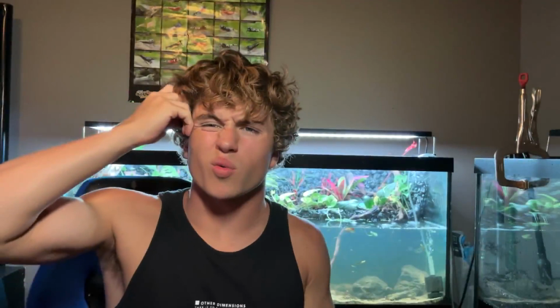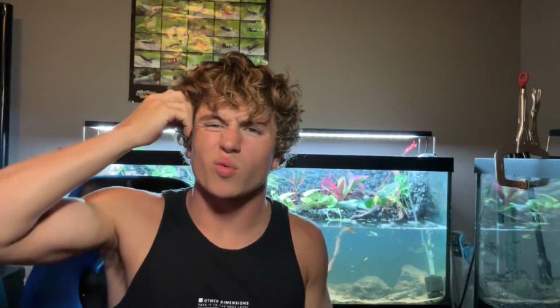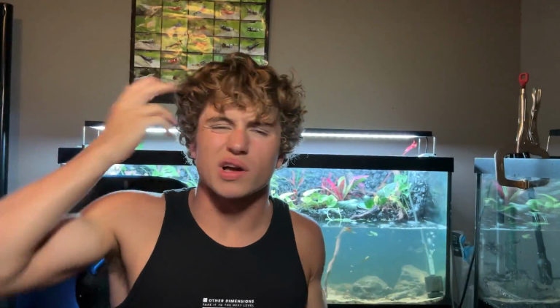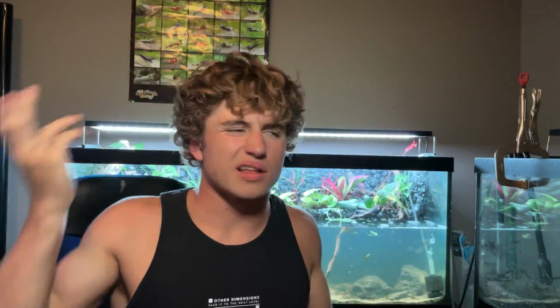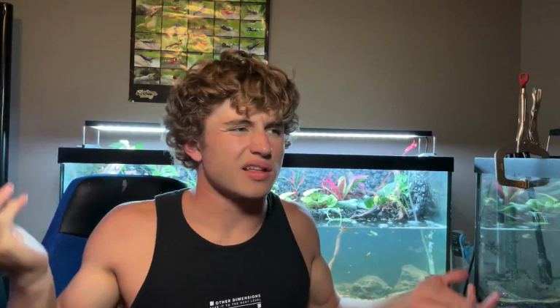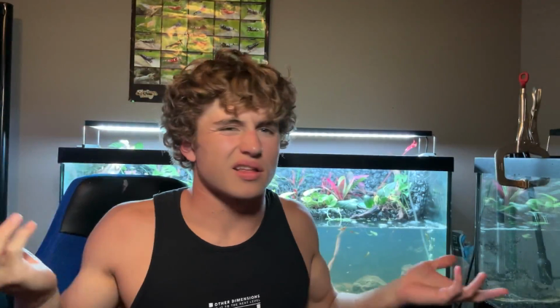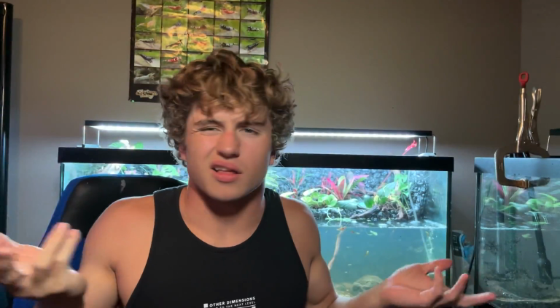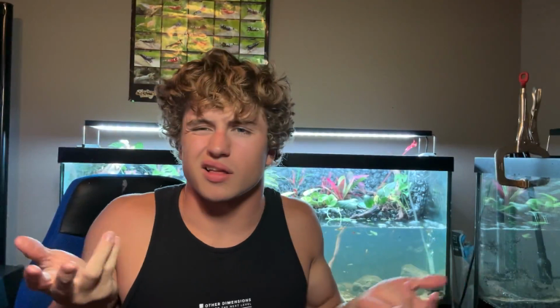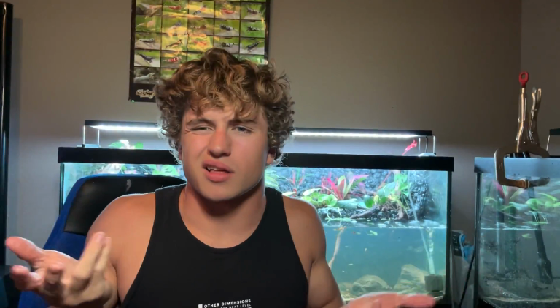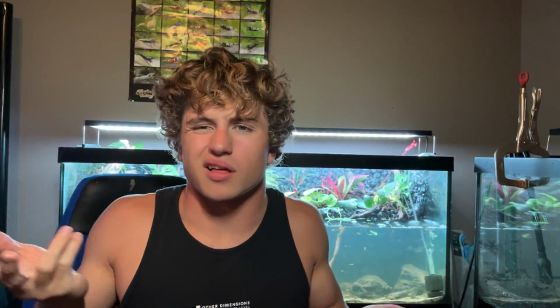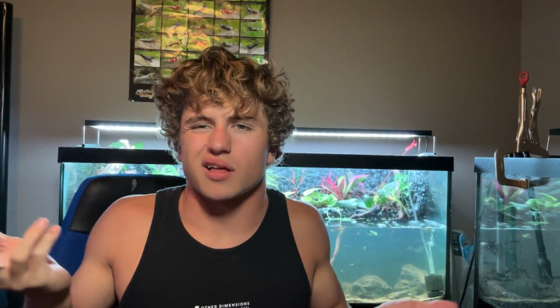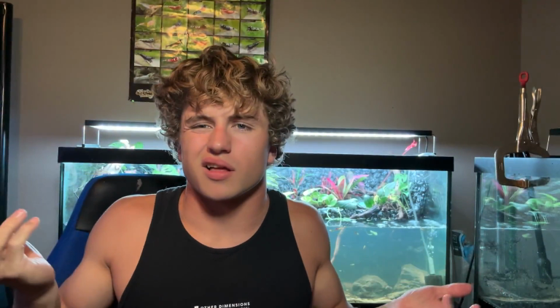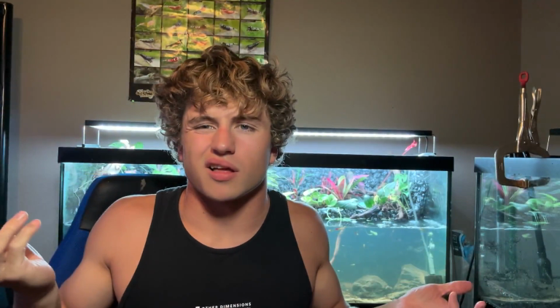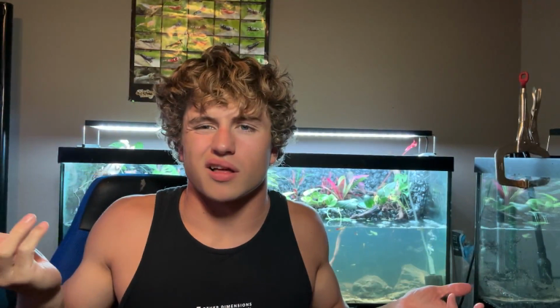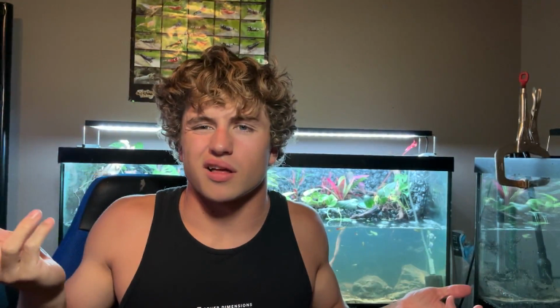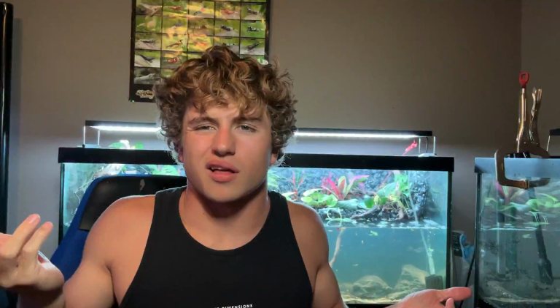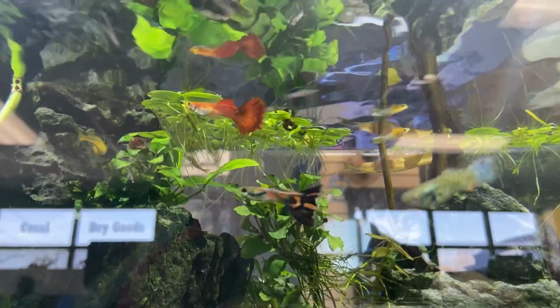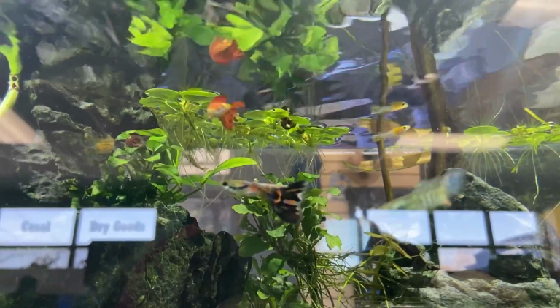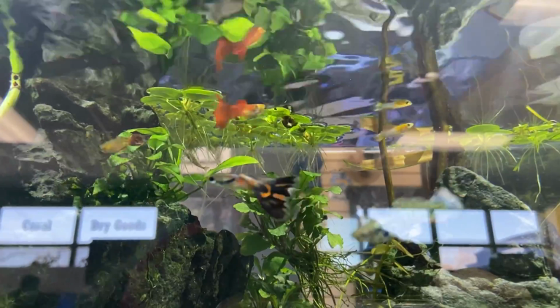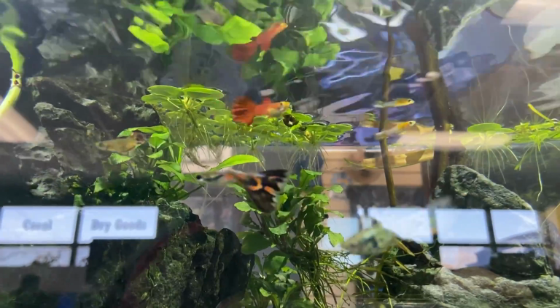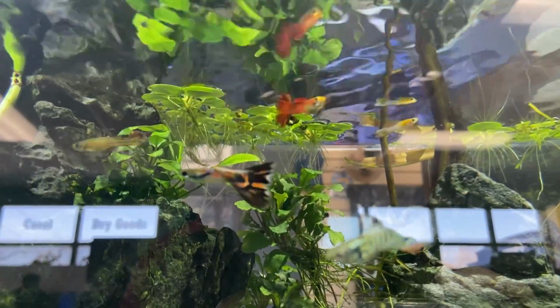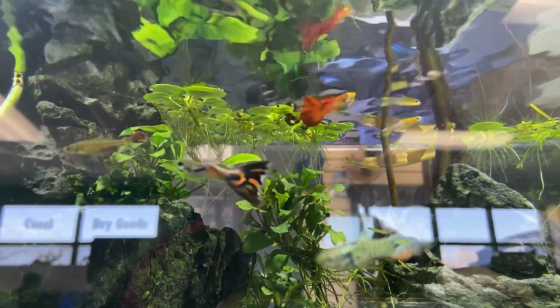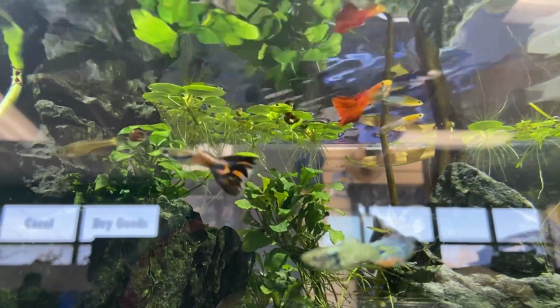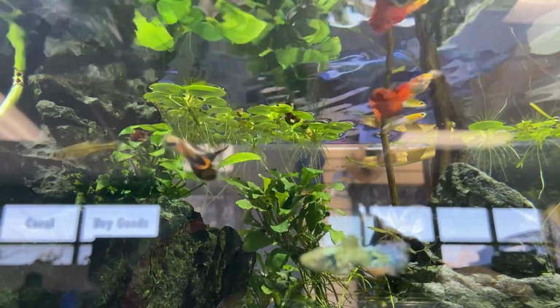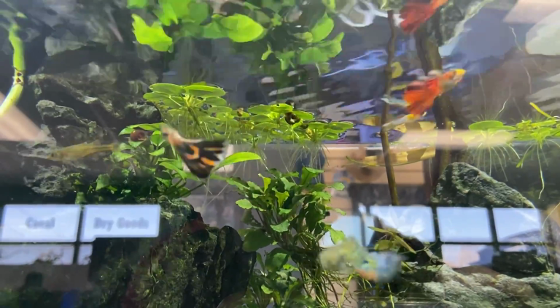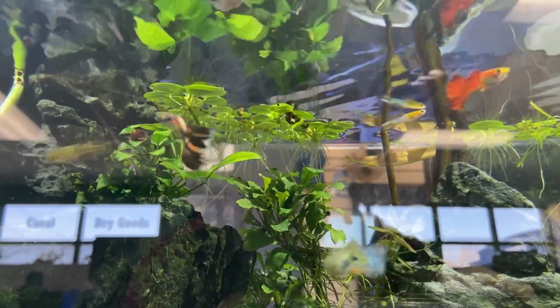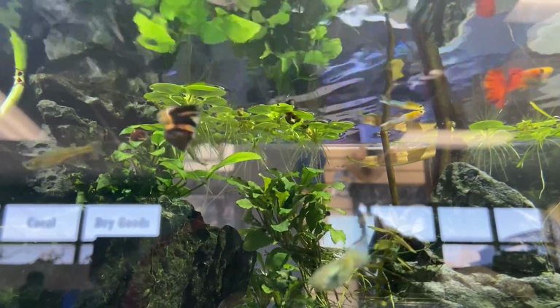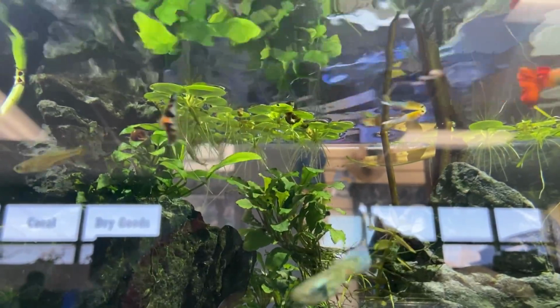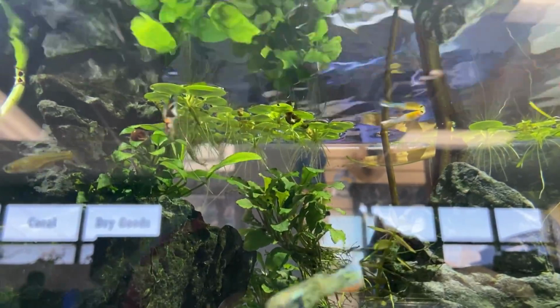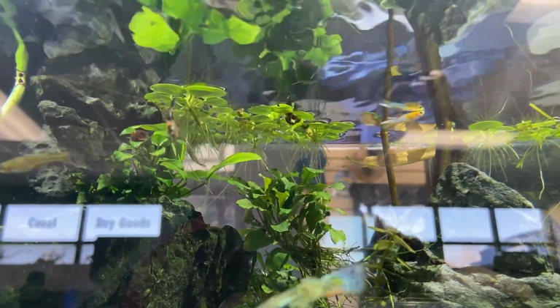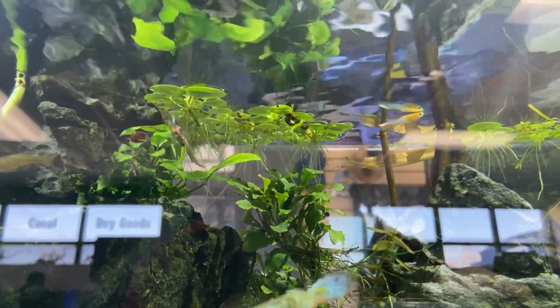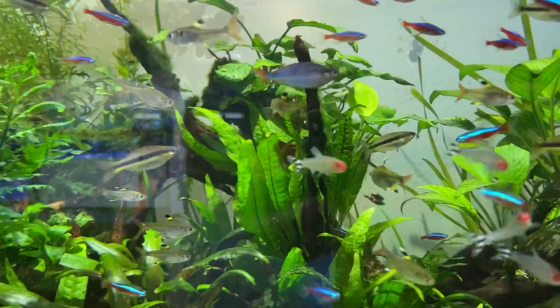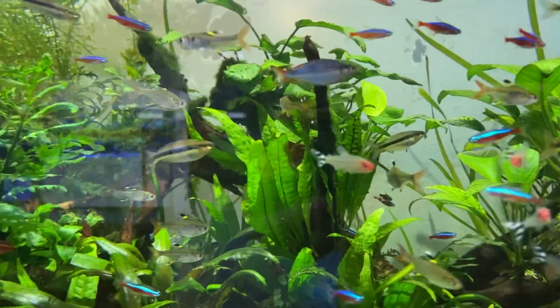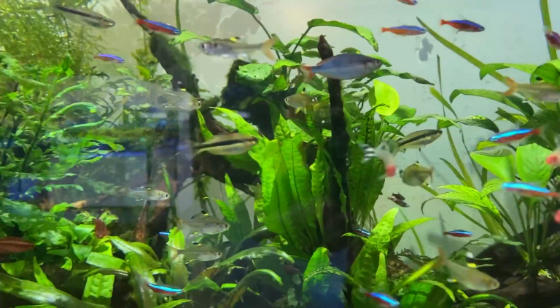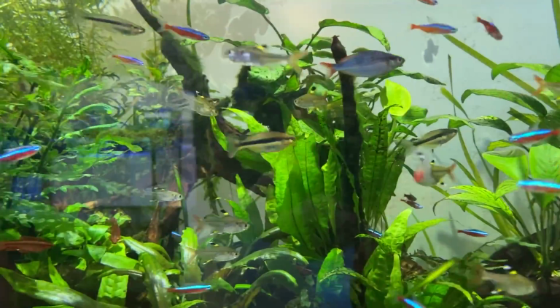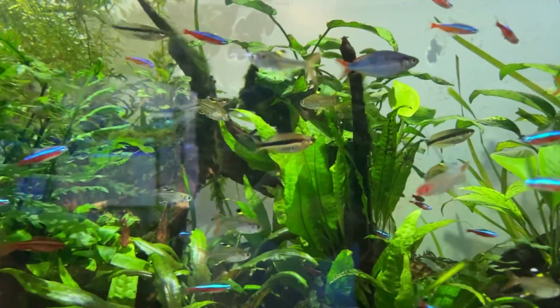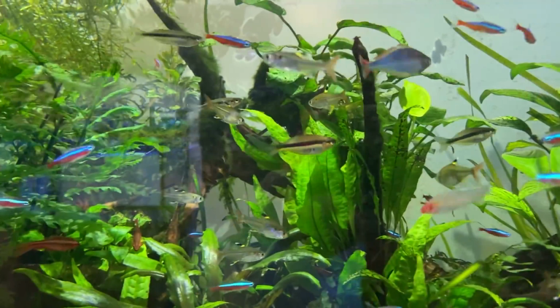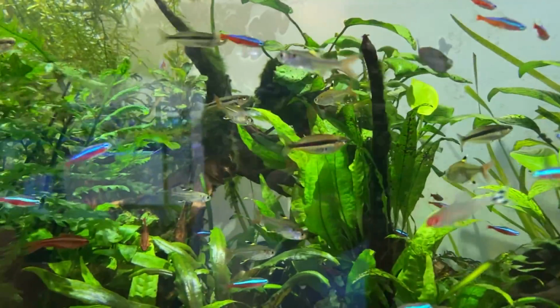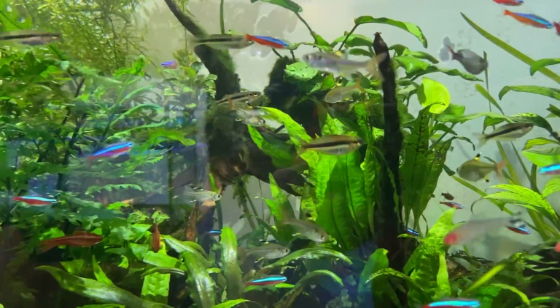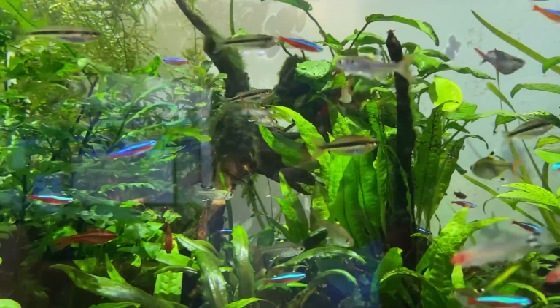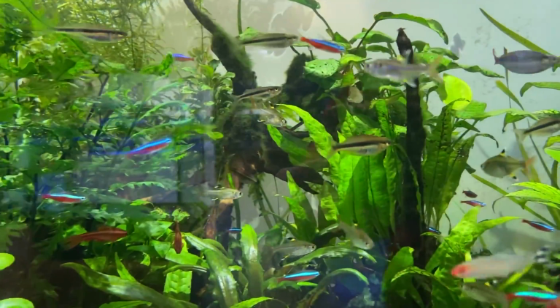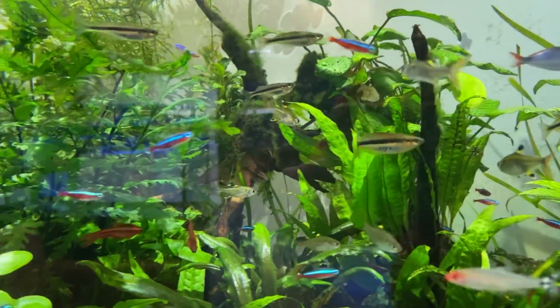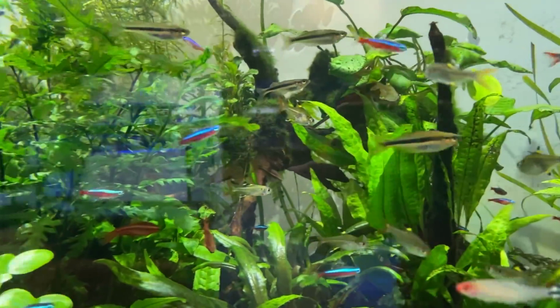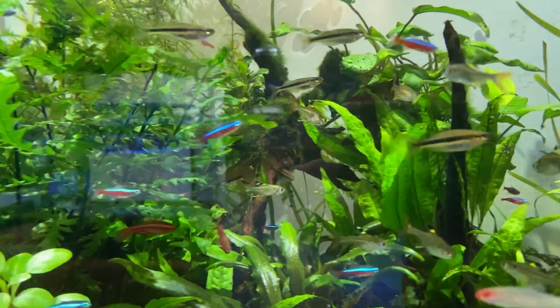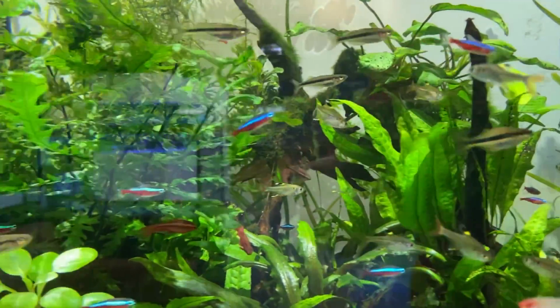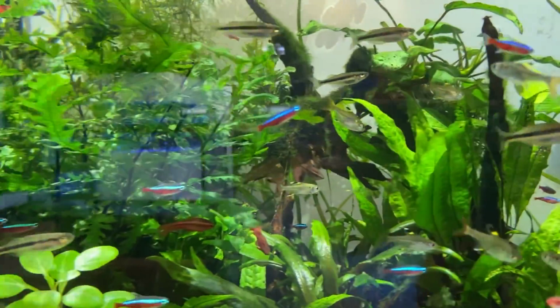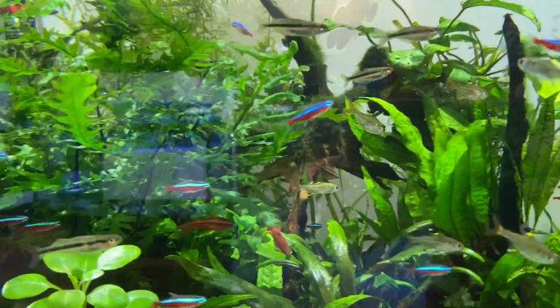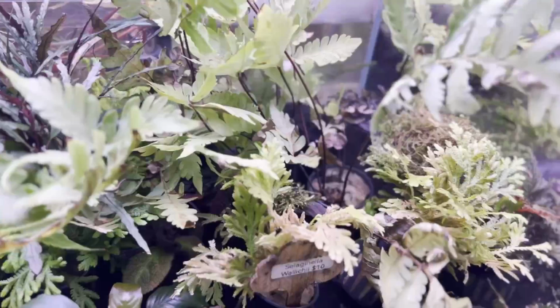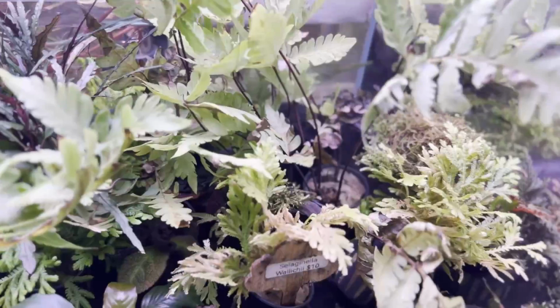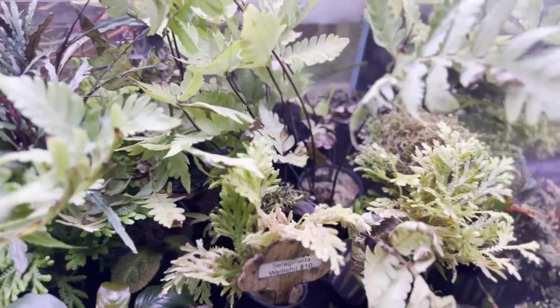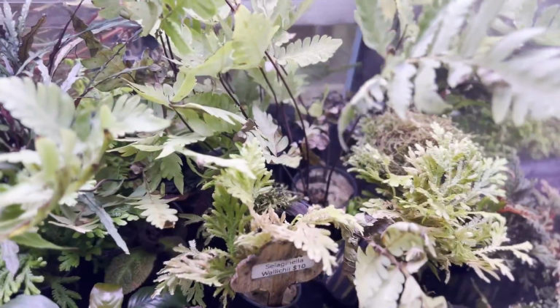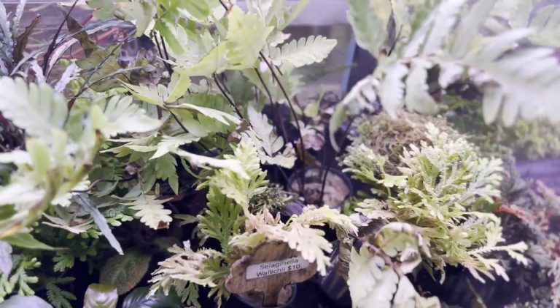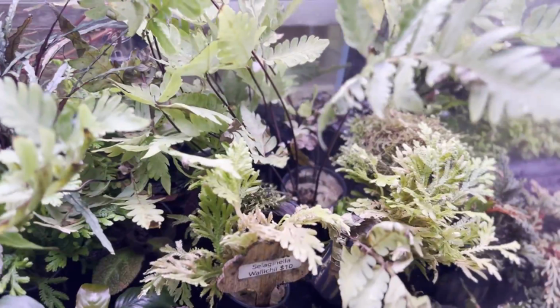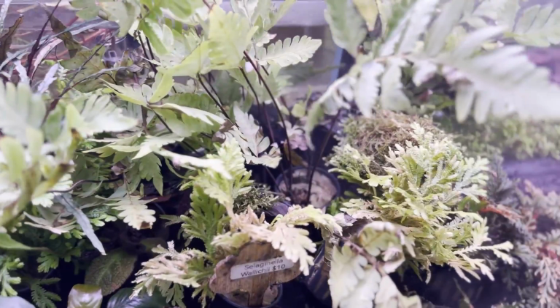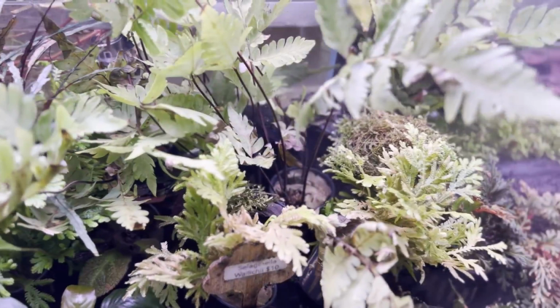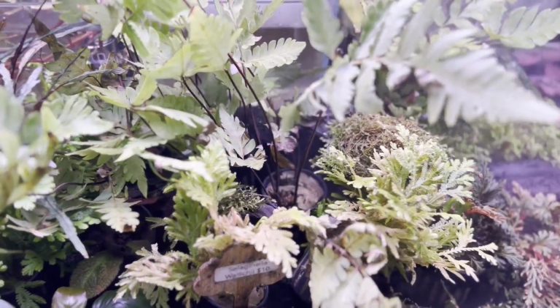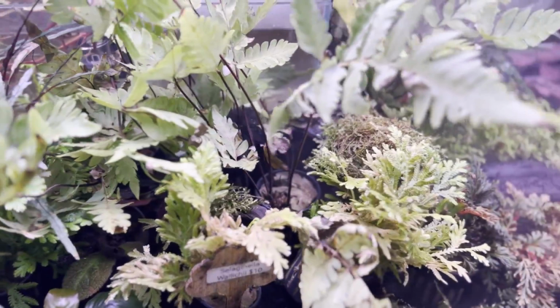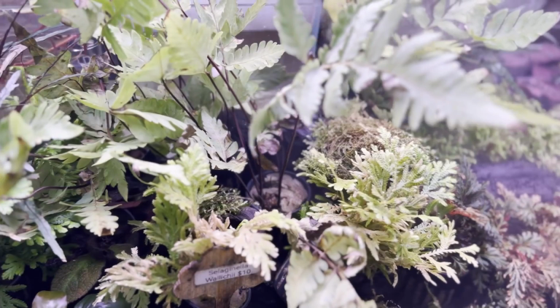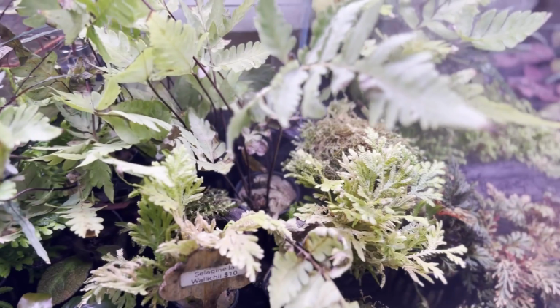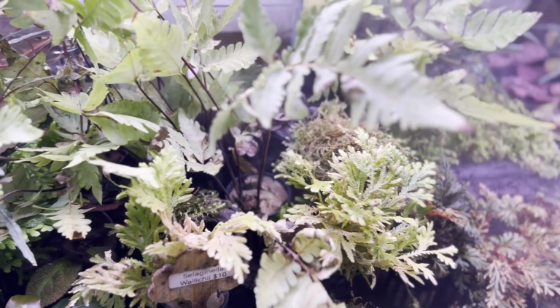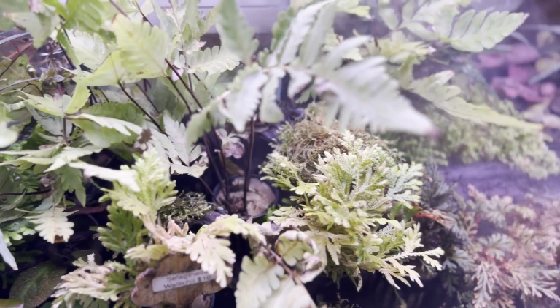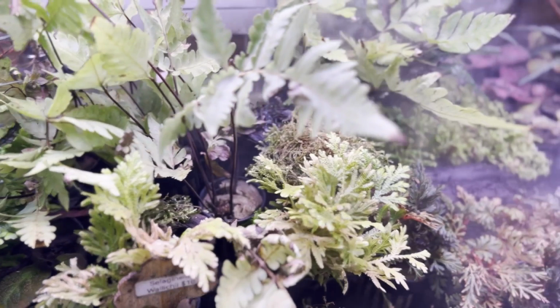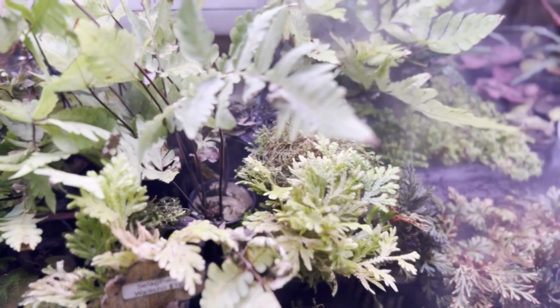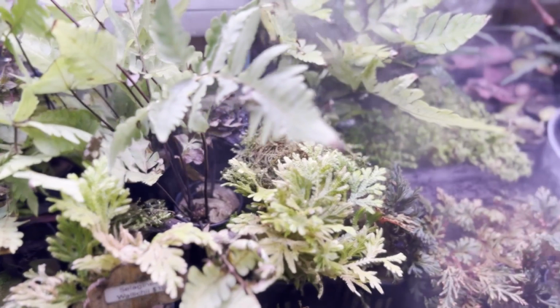Now, you may be asking, Oliver, what is a polydarium? Well, a polydarium is a half aquarium, half terrarium environment that I'm going to be creating today.